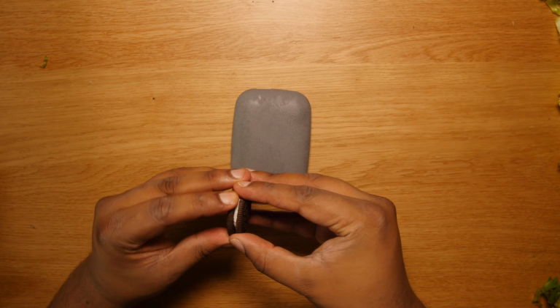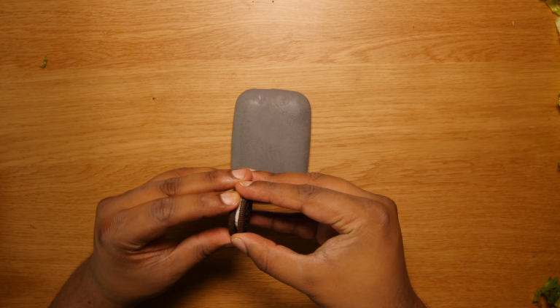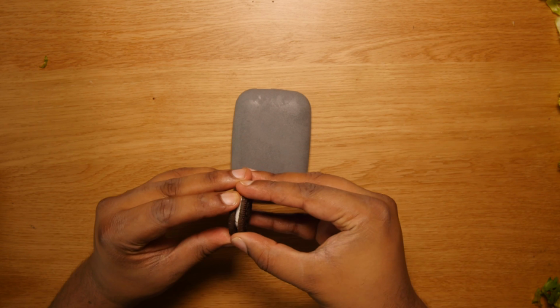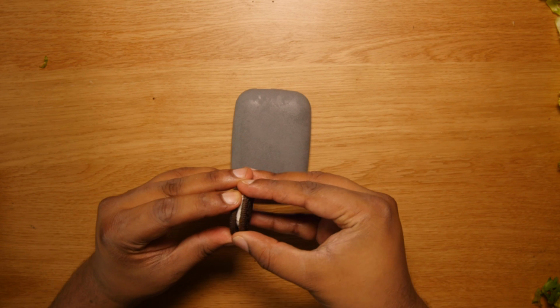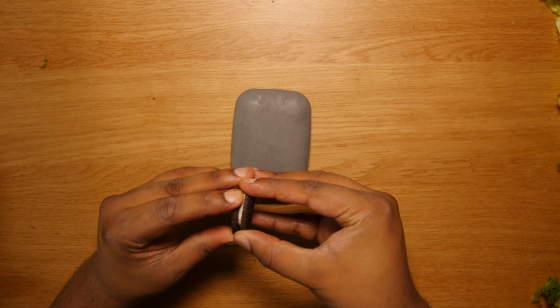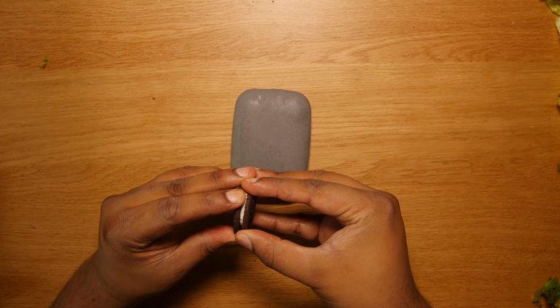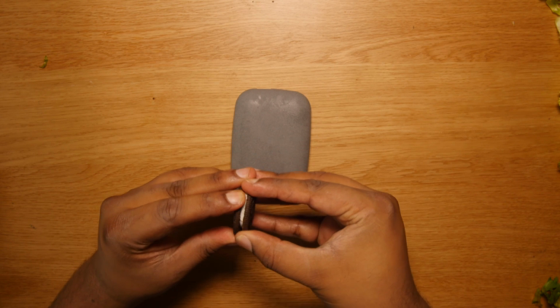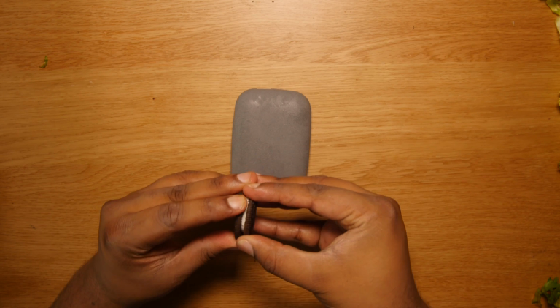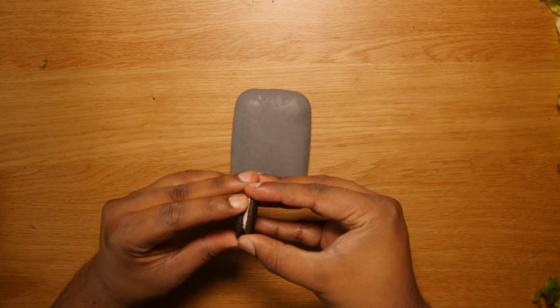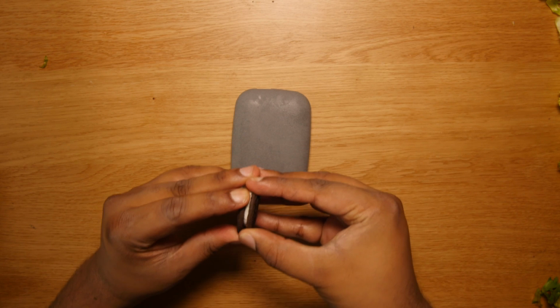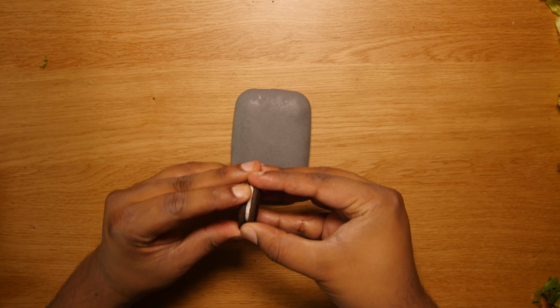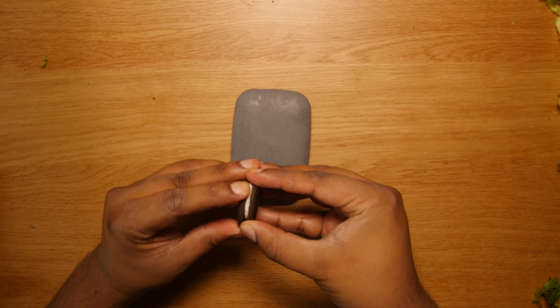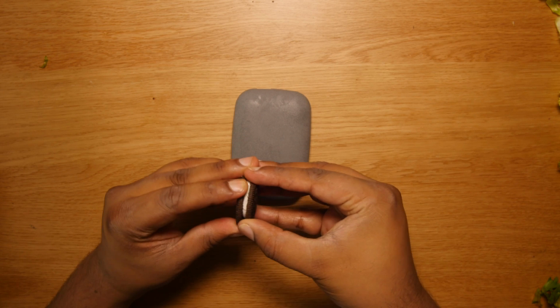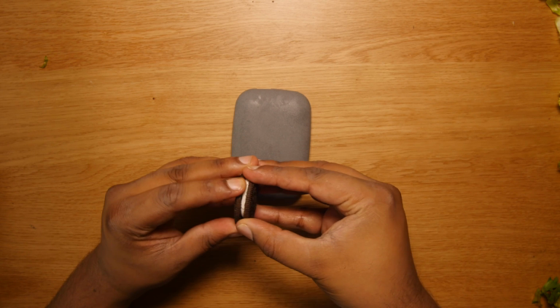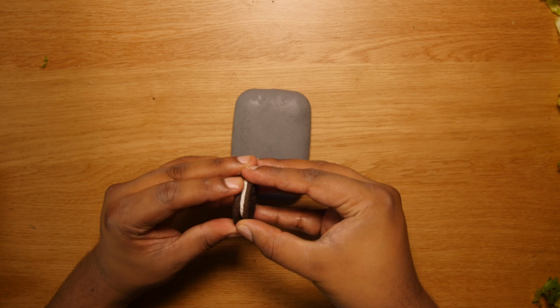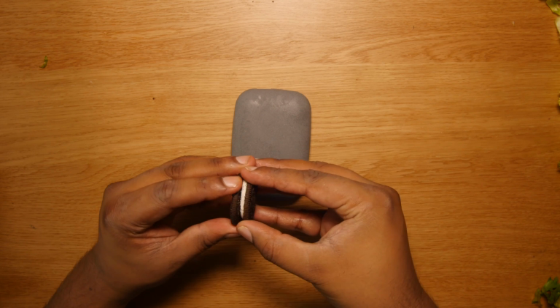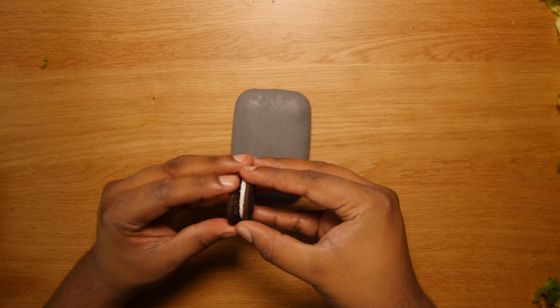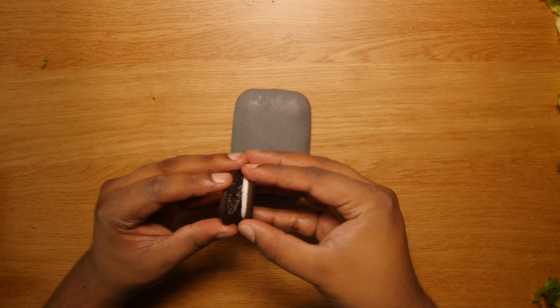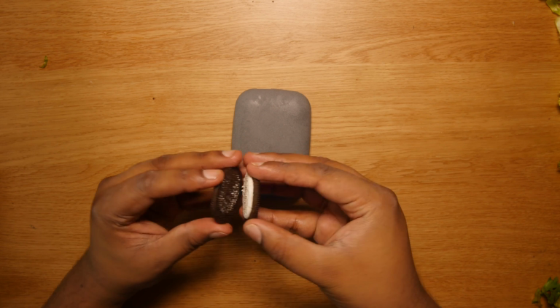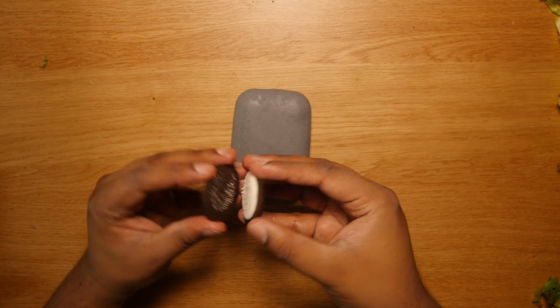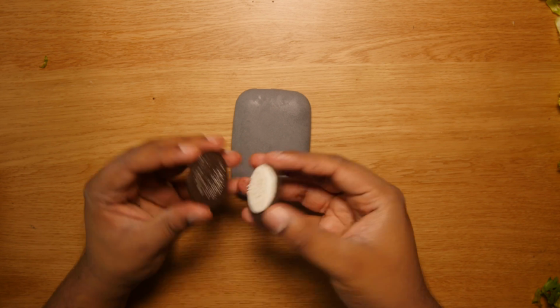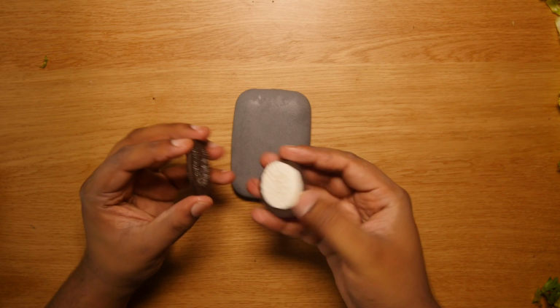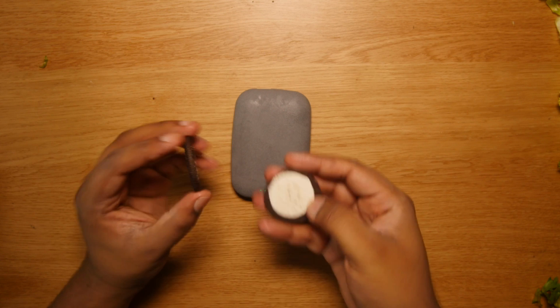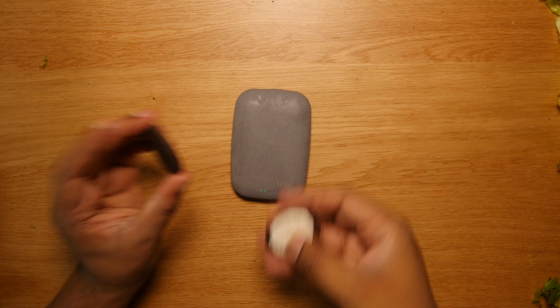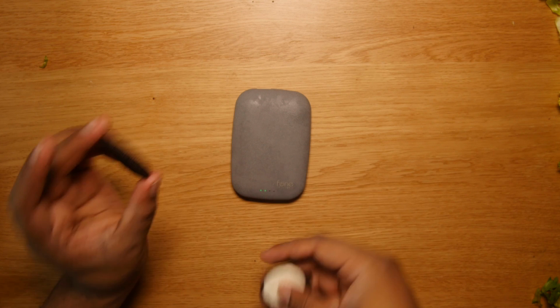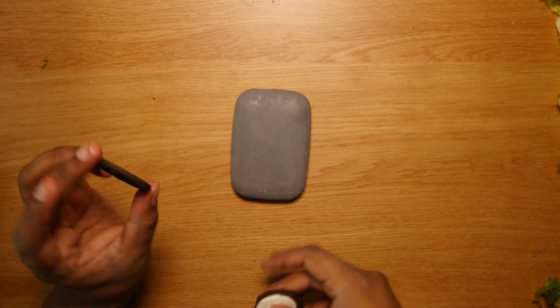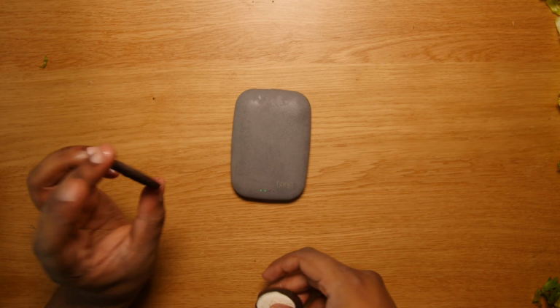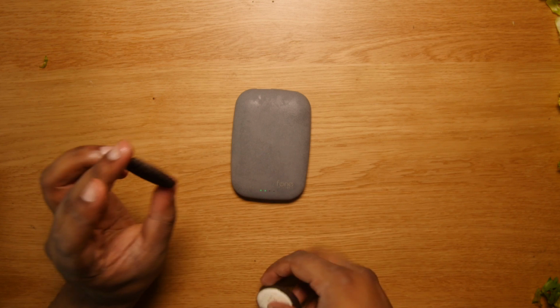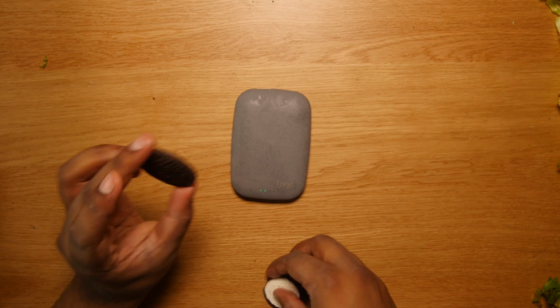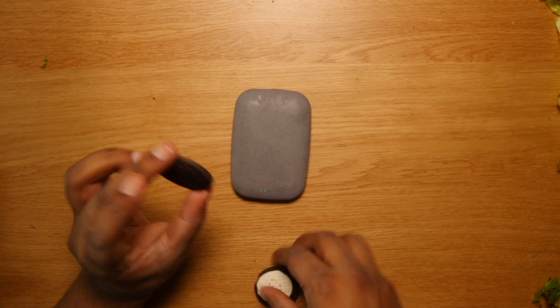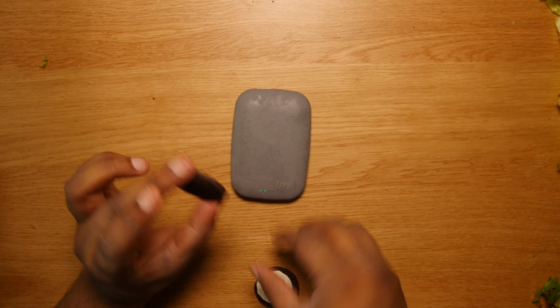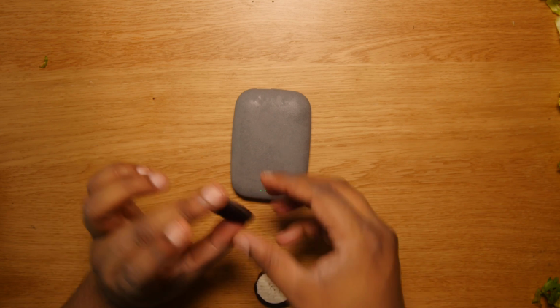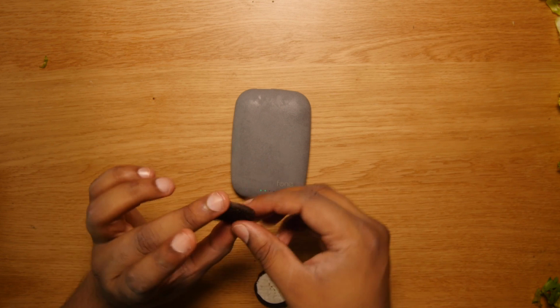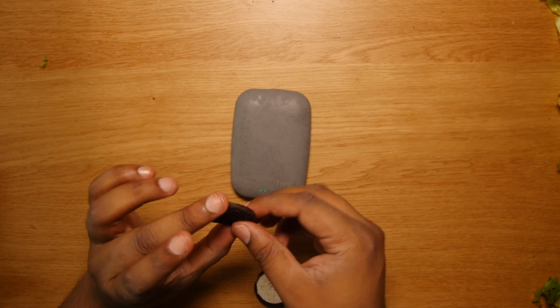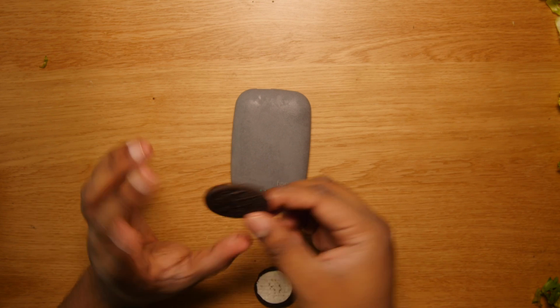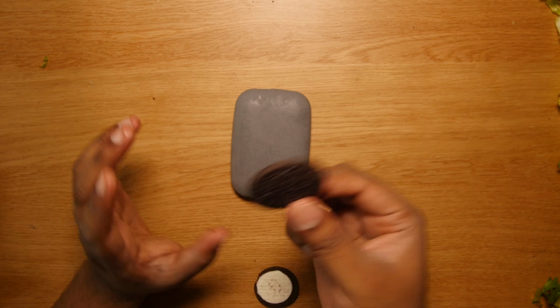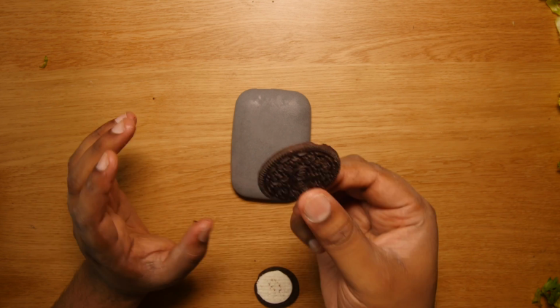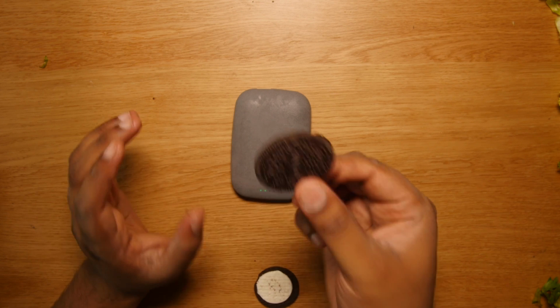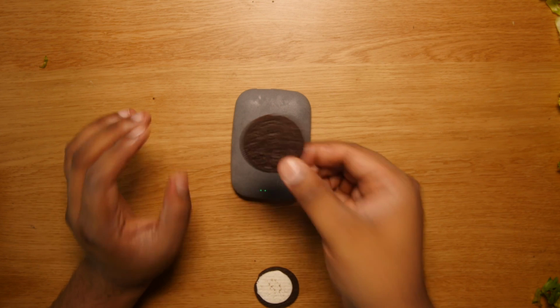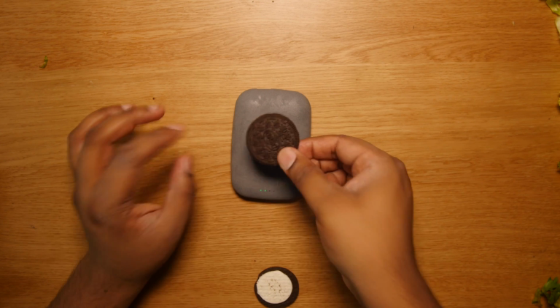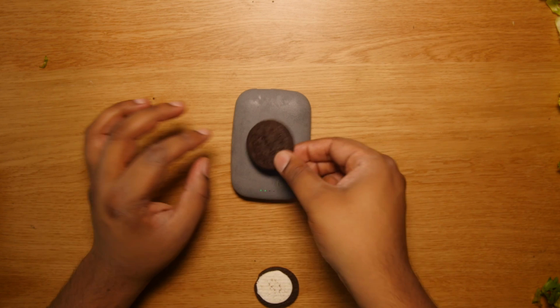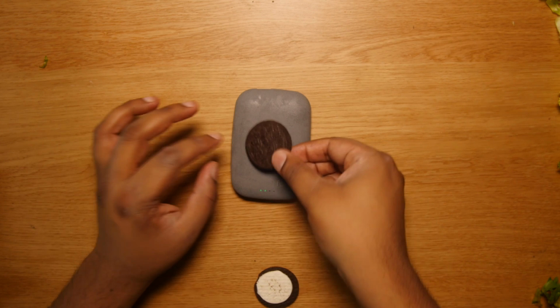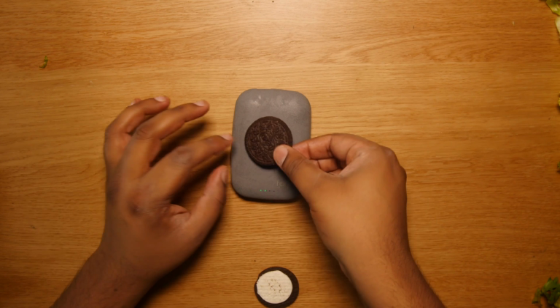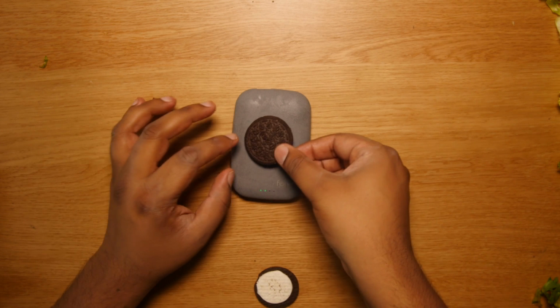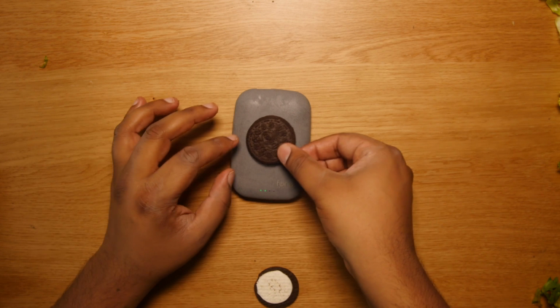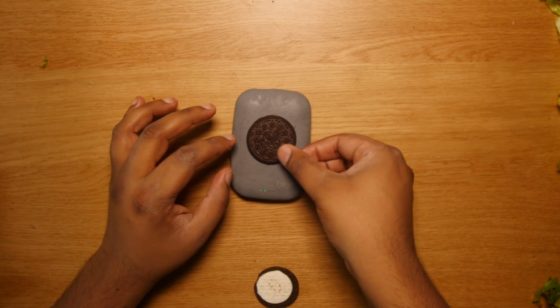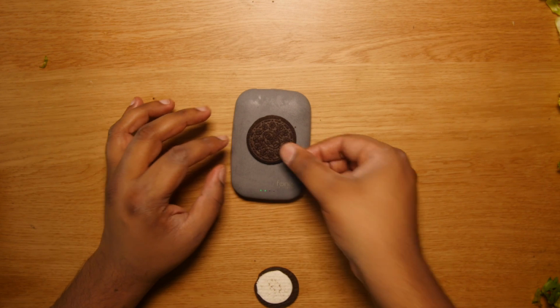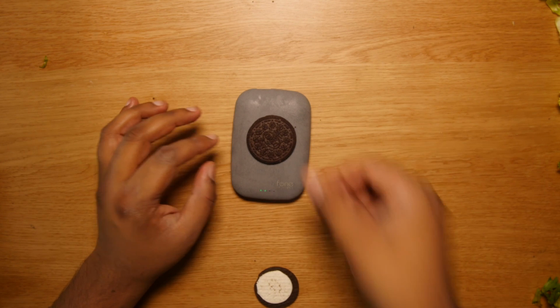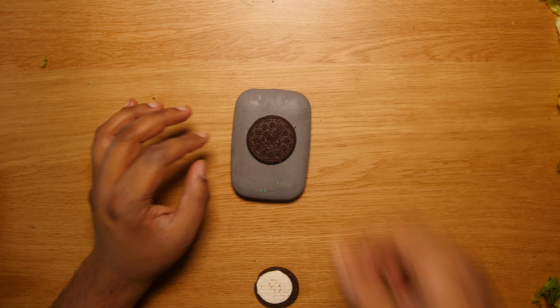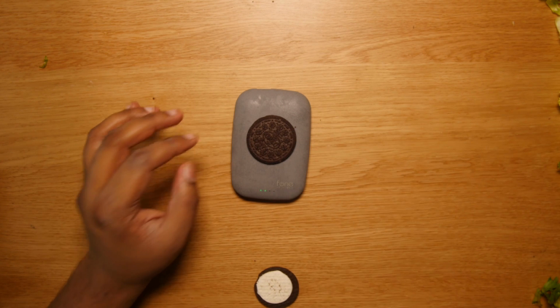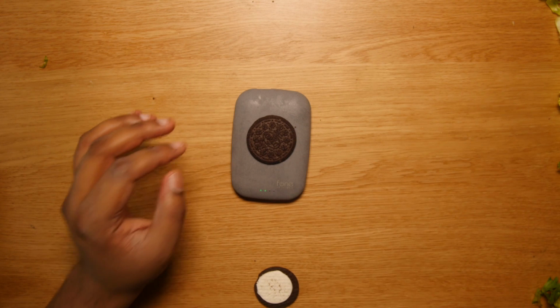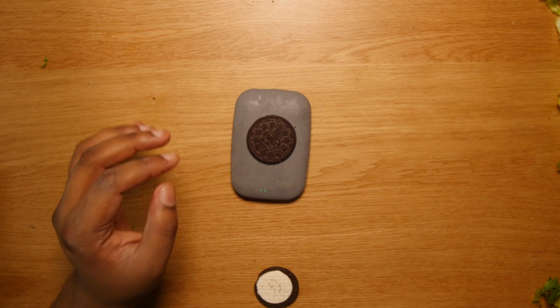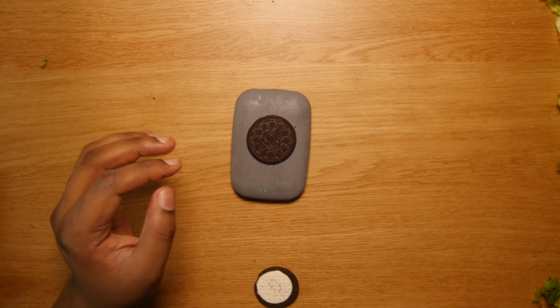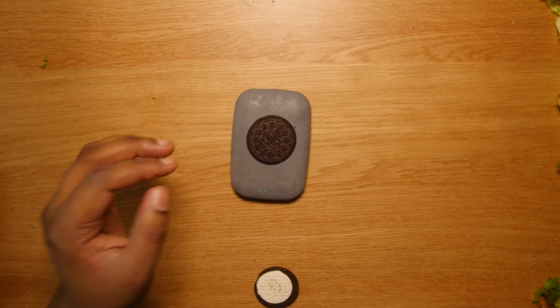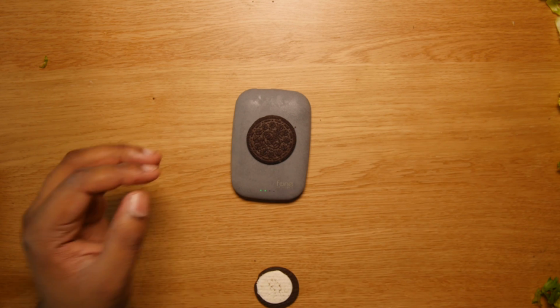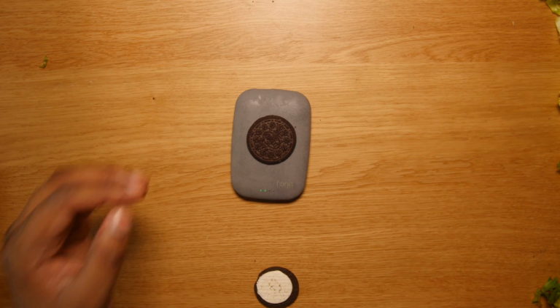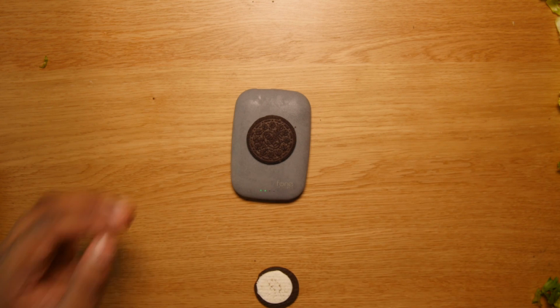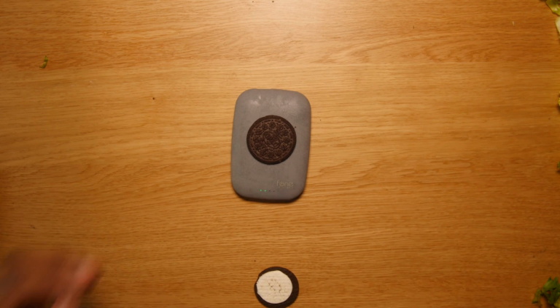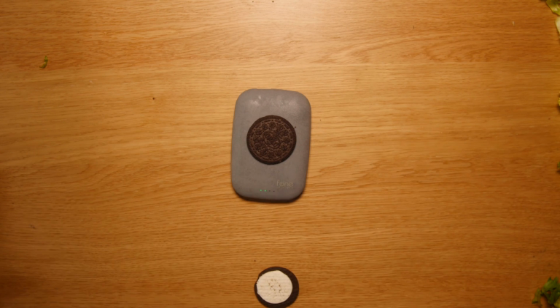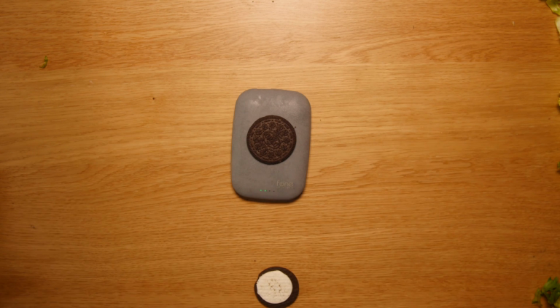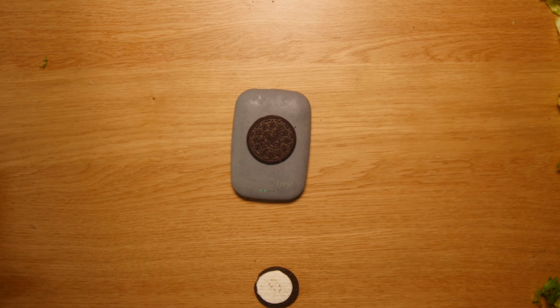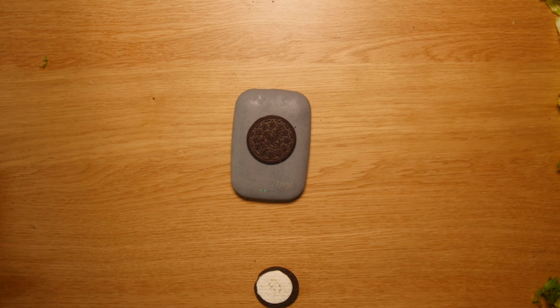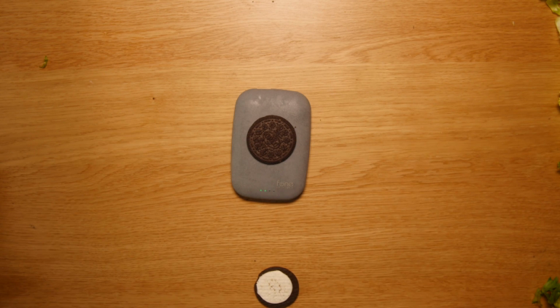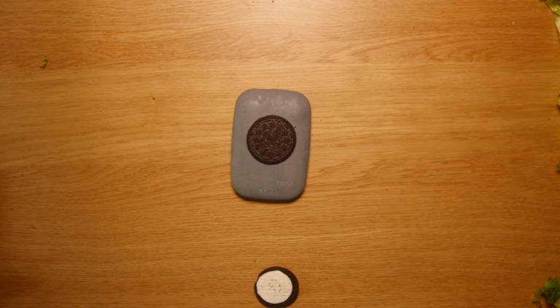Now let's try an Oreo cookie. Spoiler alert! Oreo cookie is way too thick.